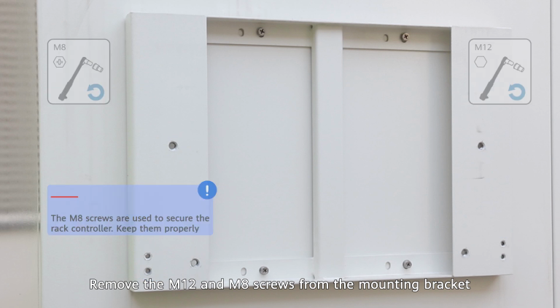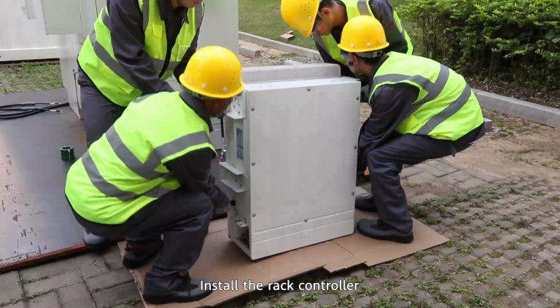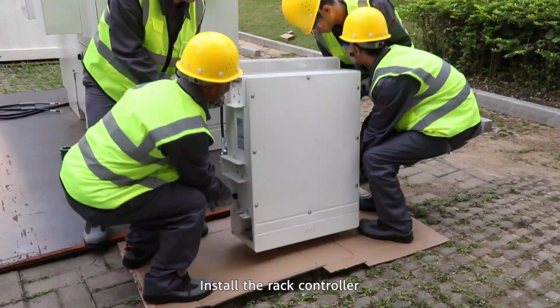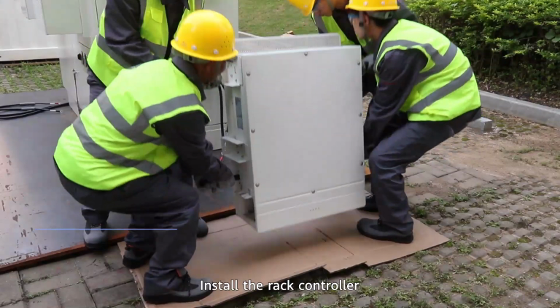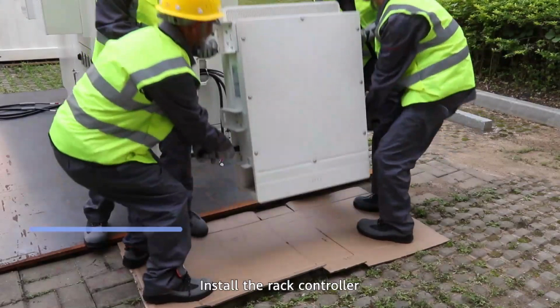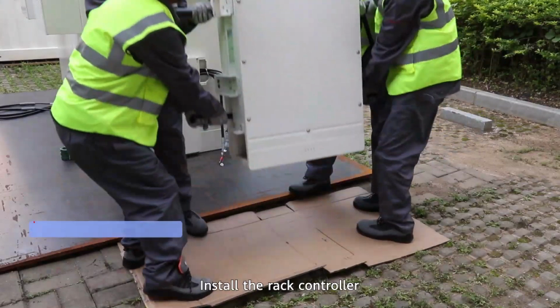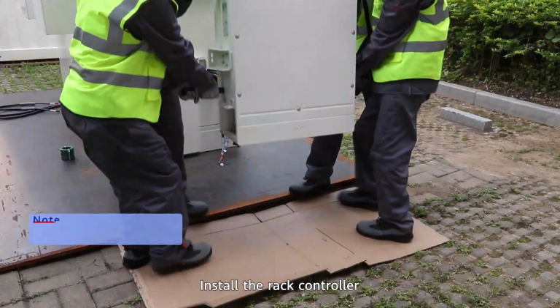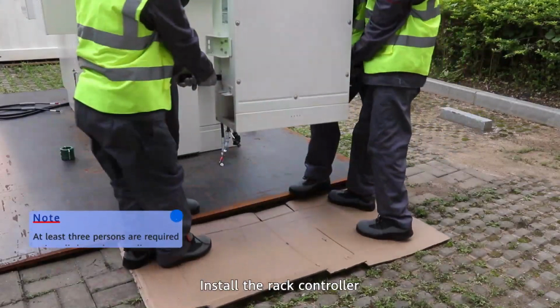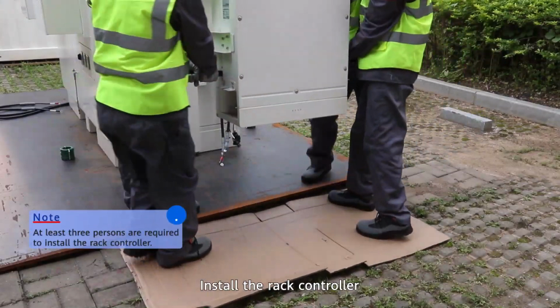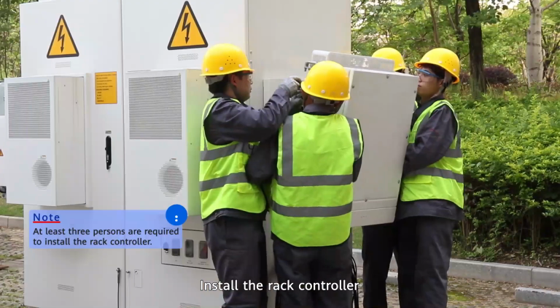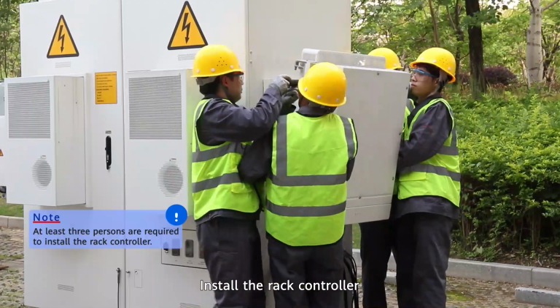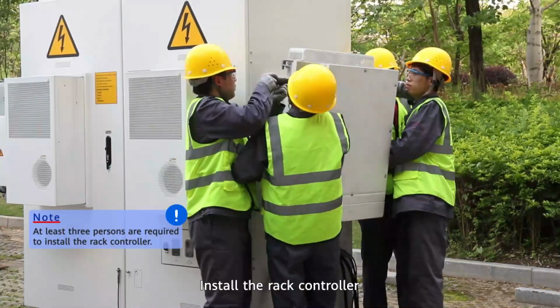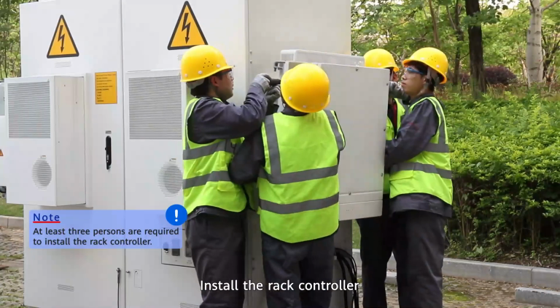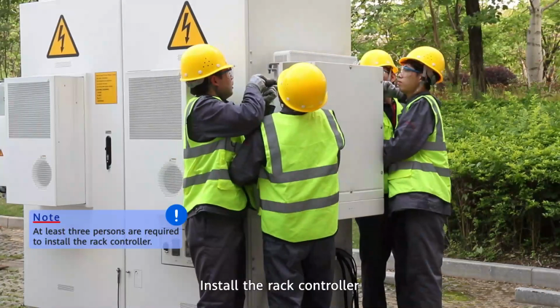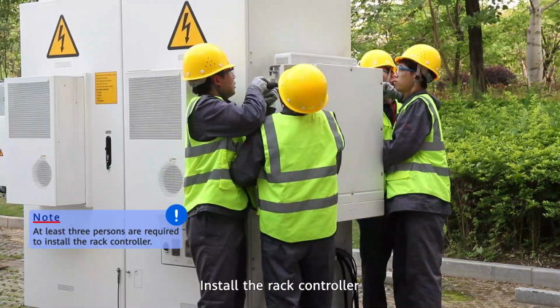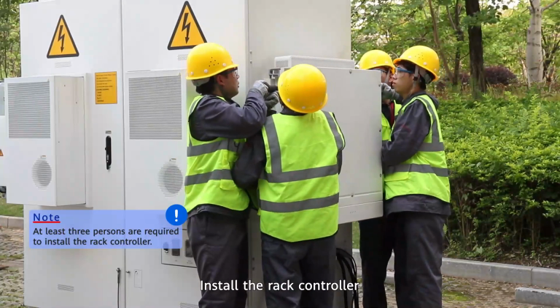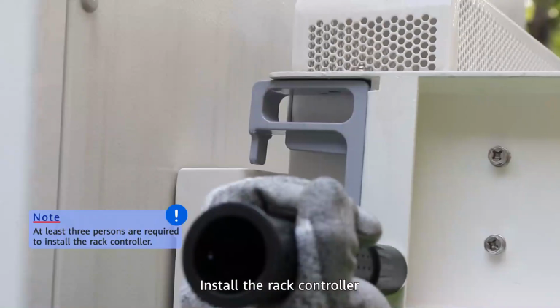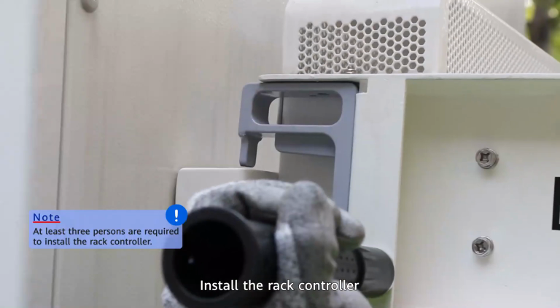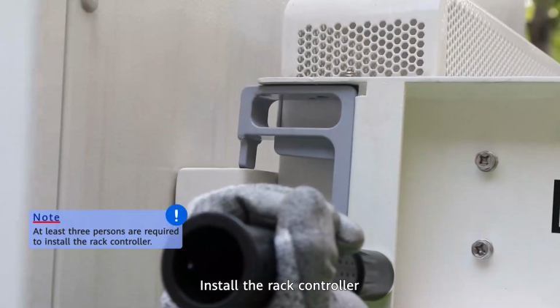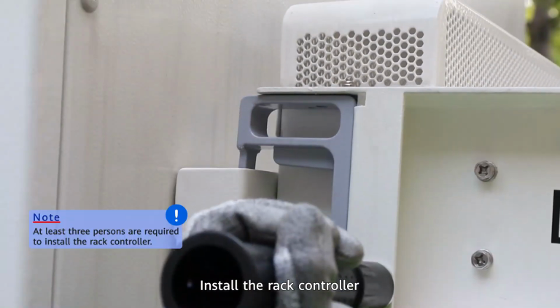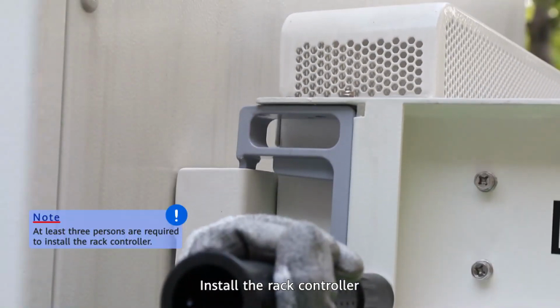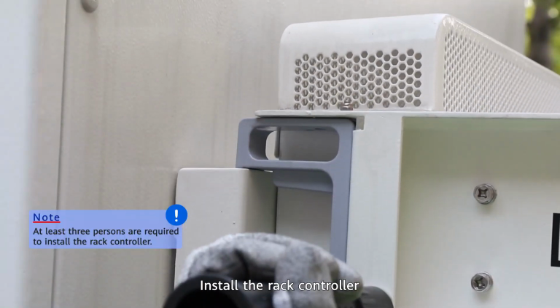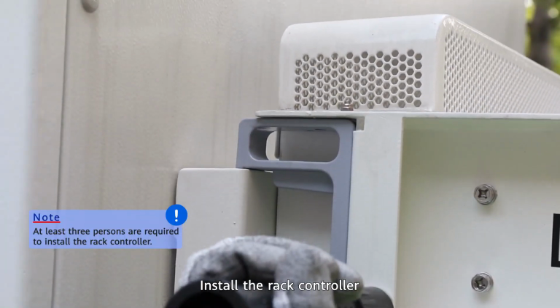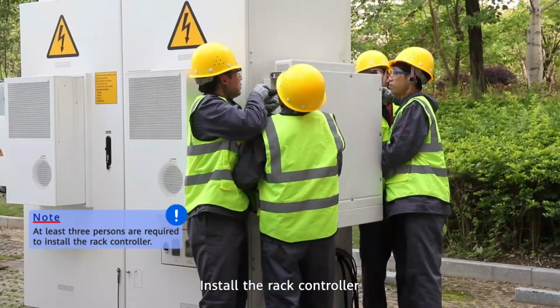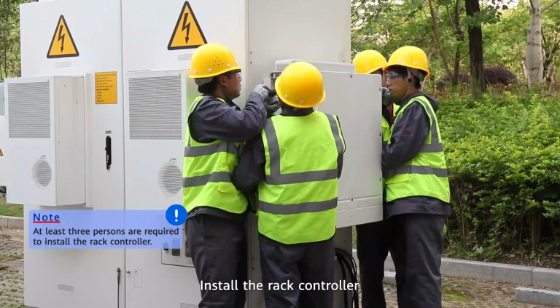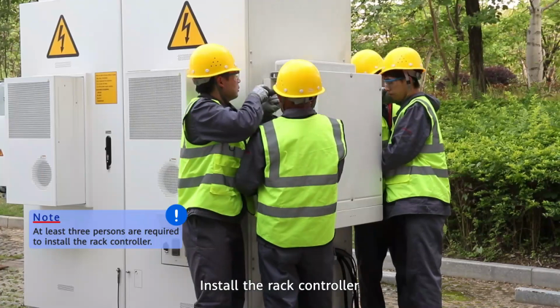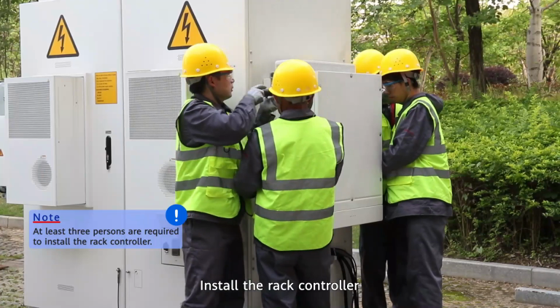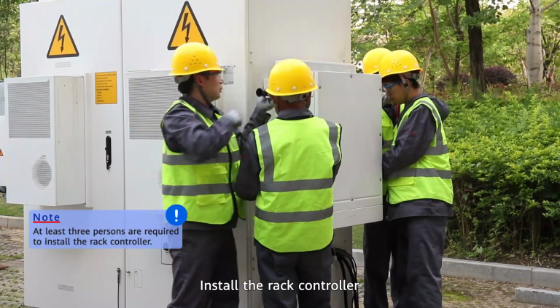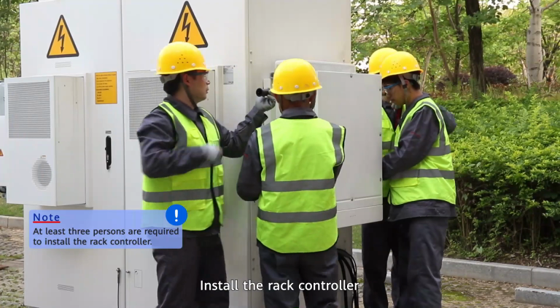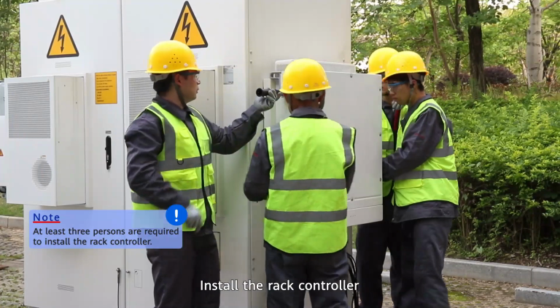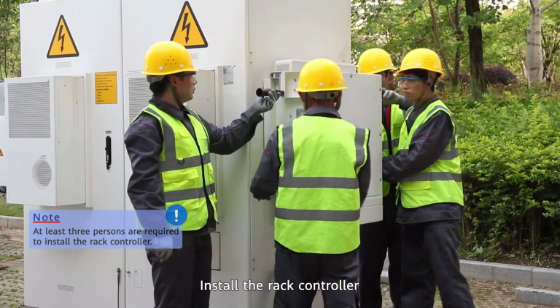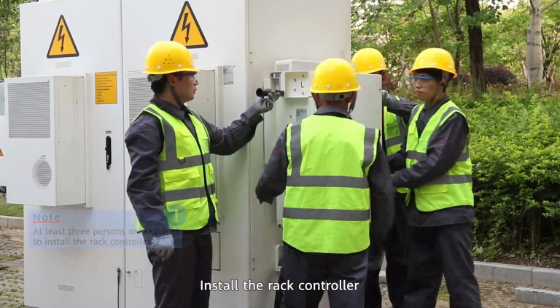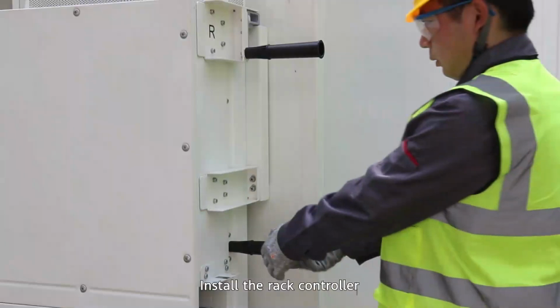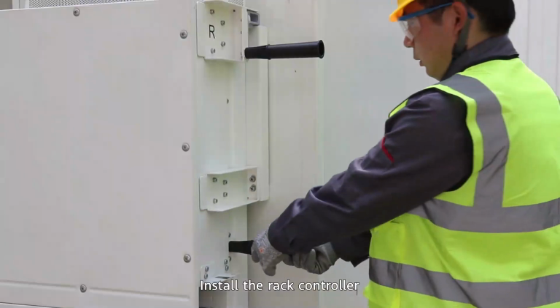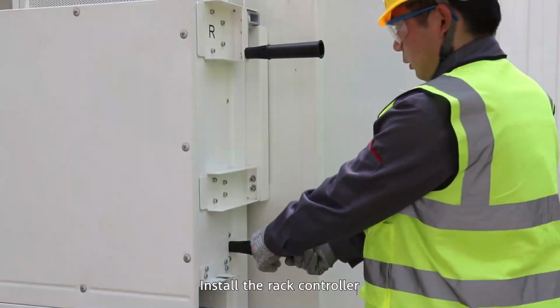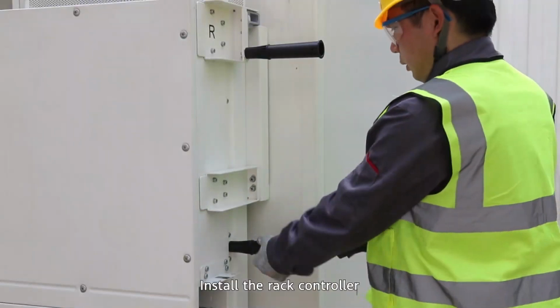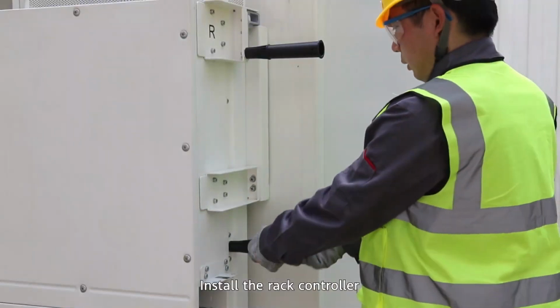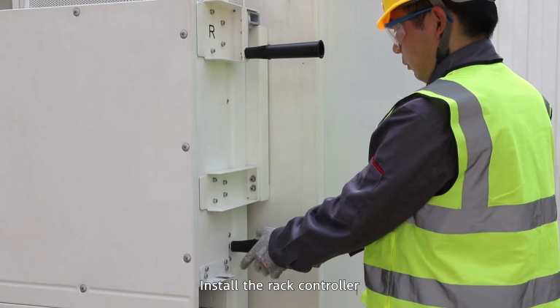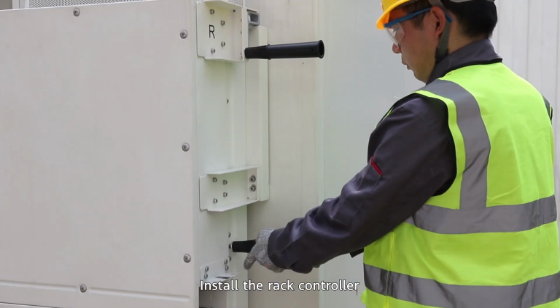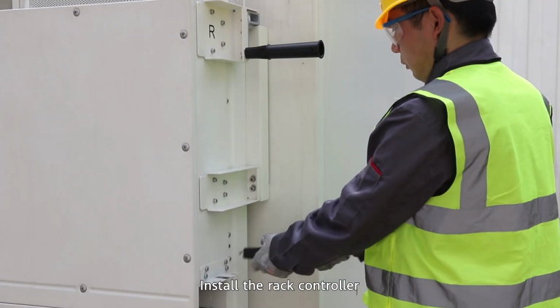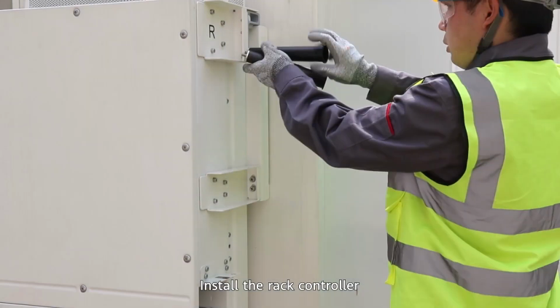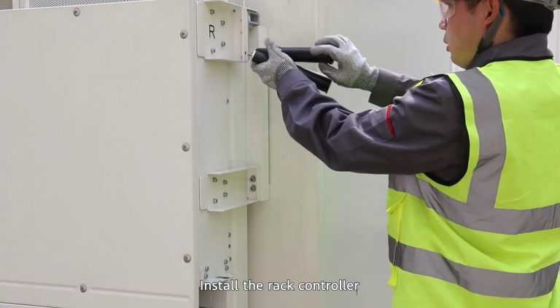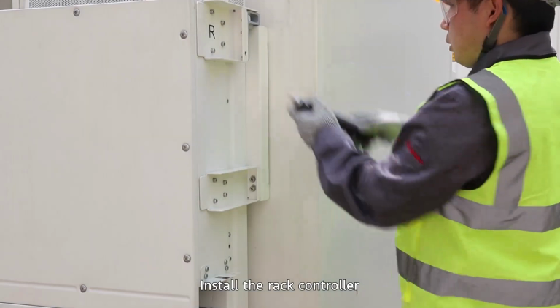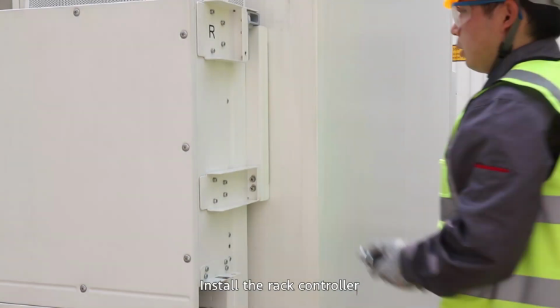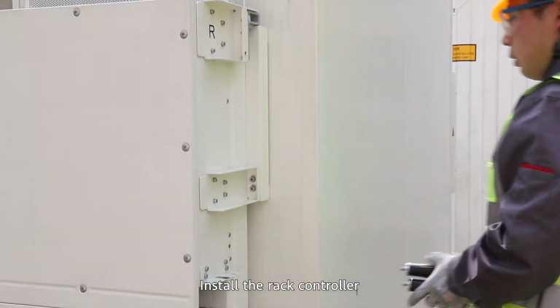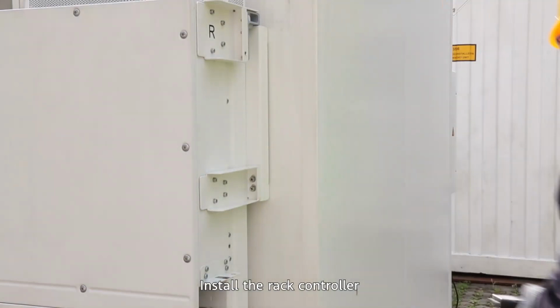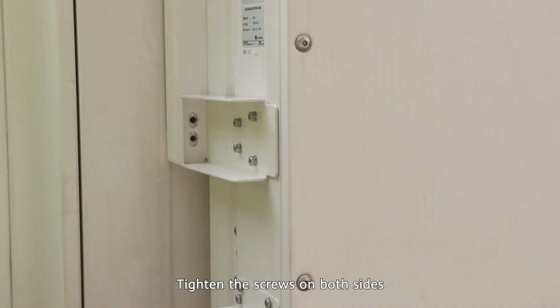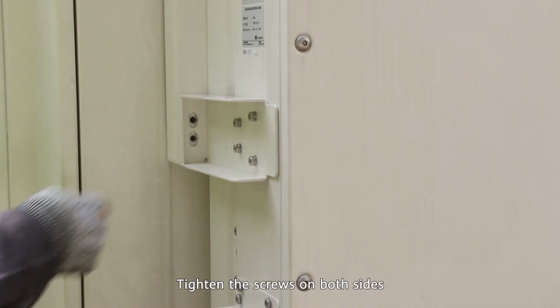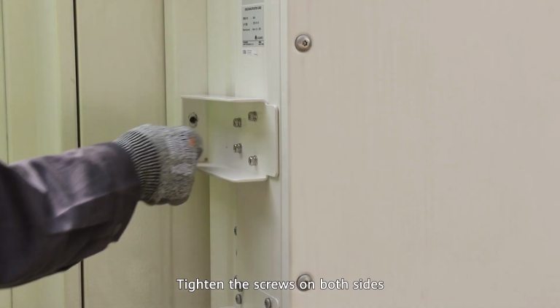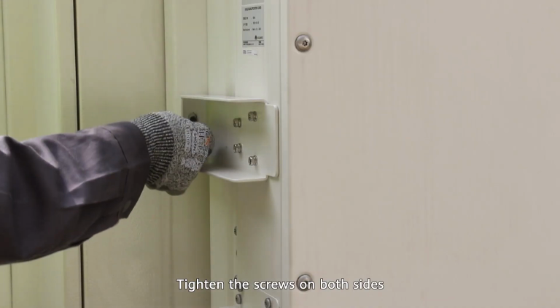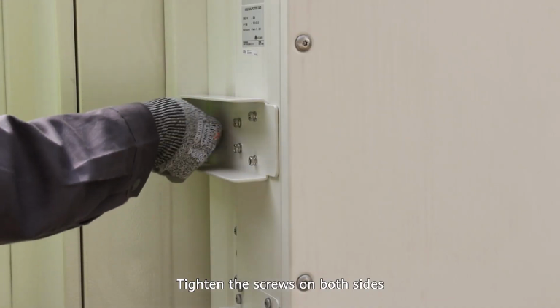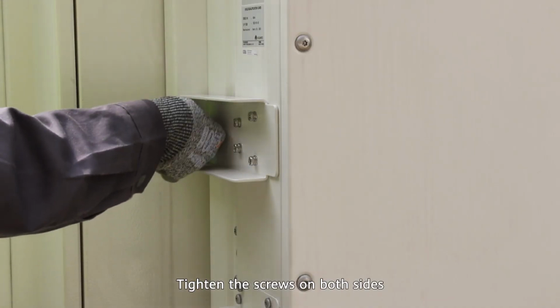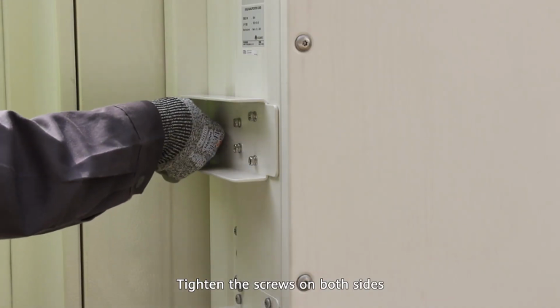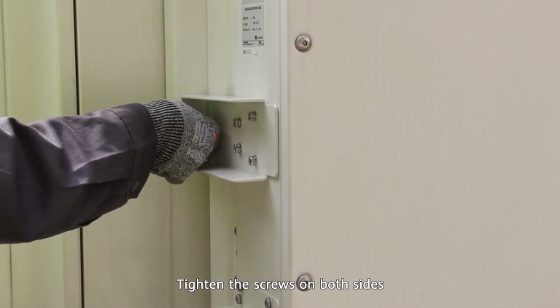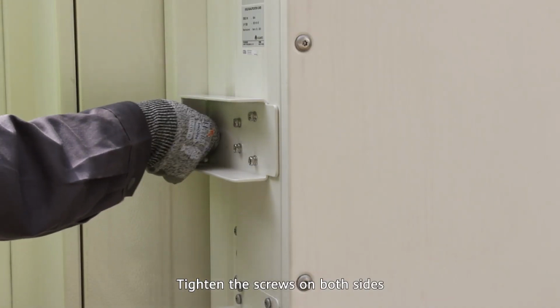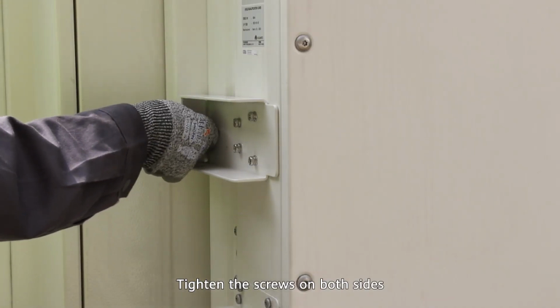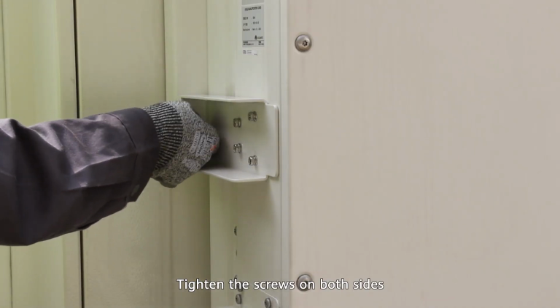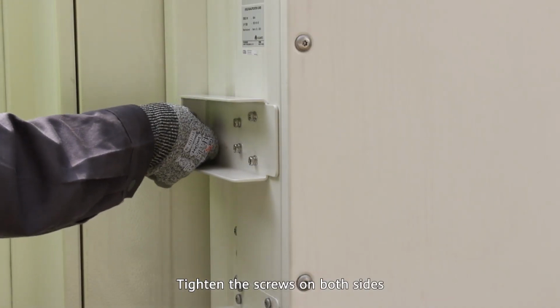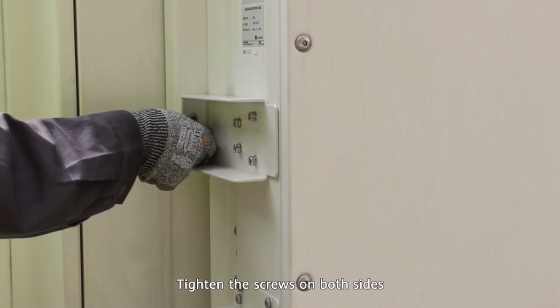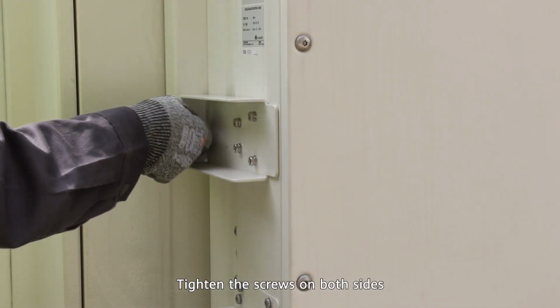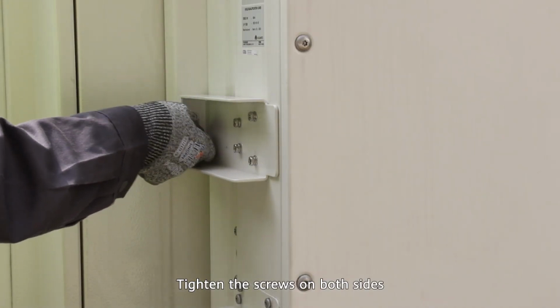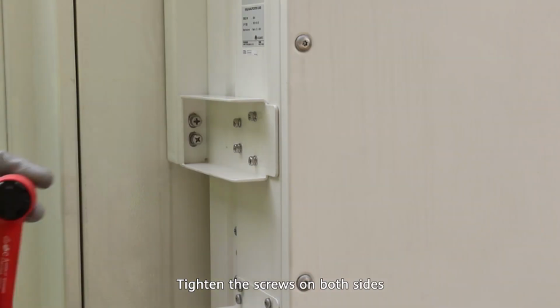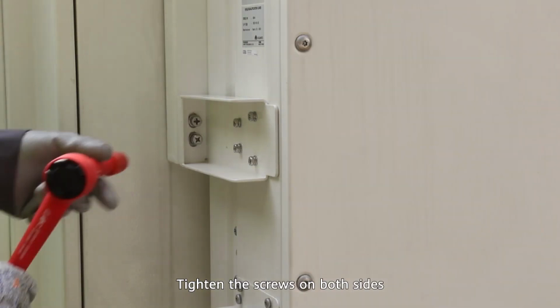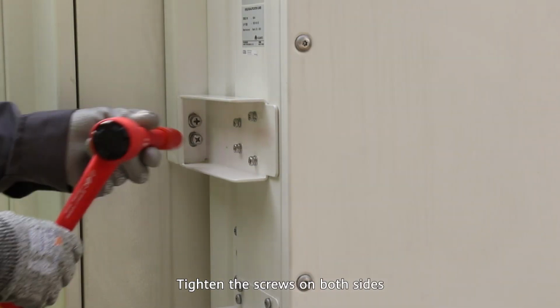Install the rack controller. Tighten the screws on both sides.